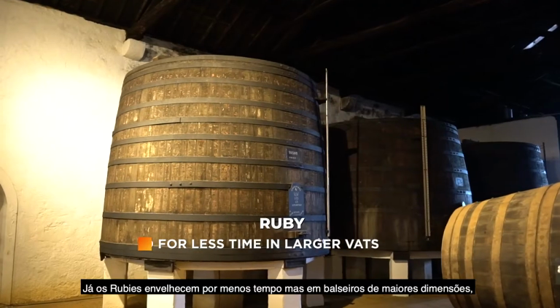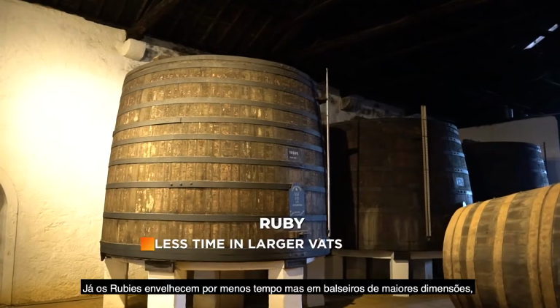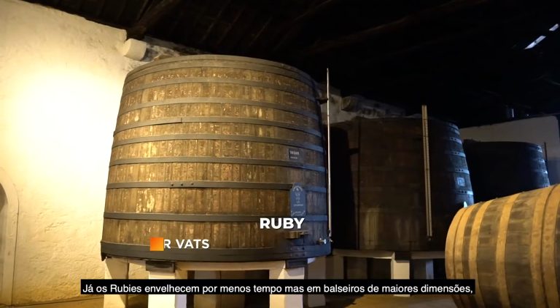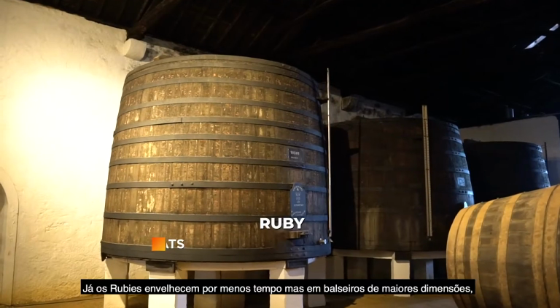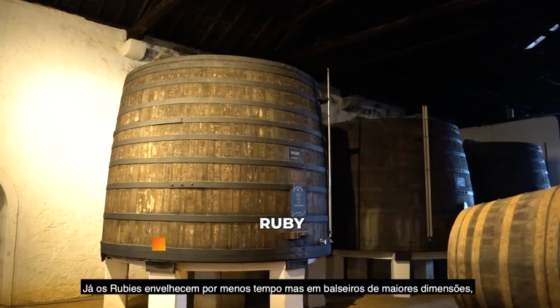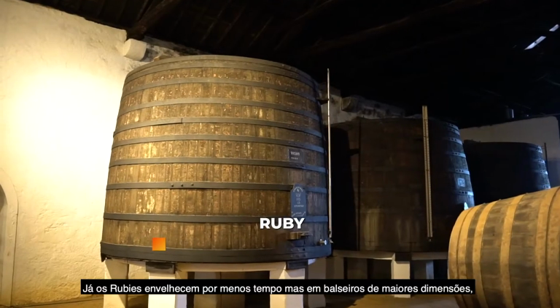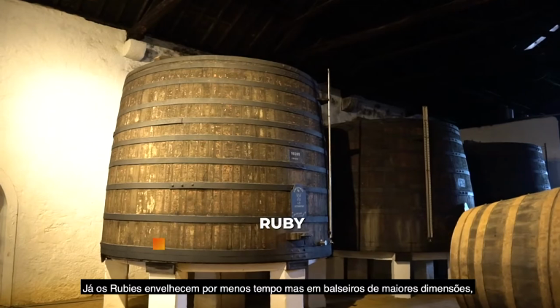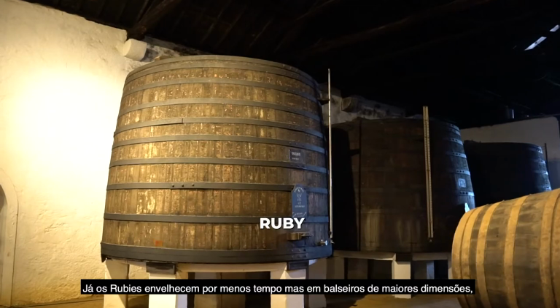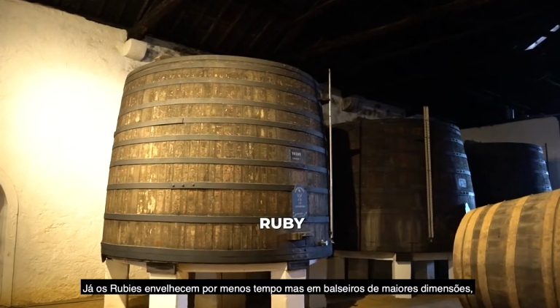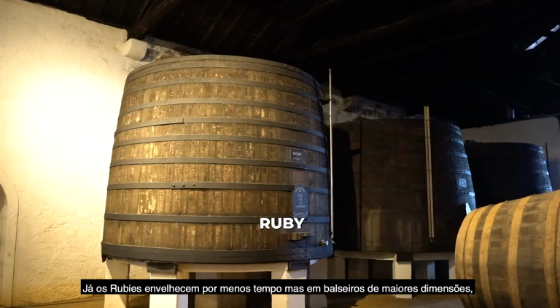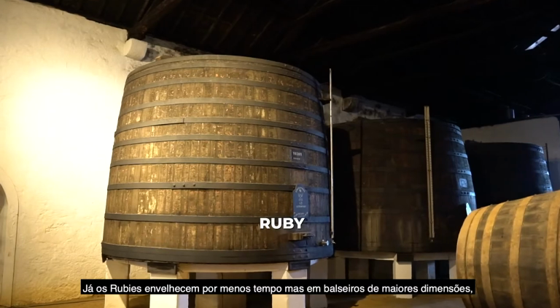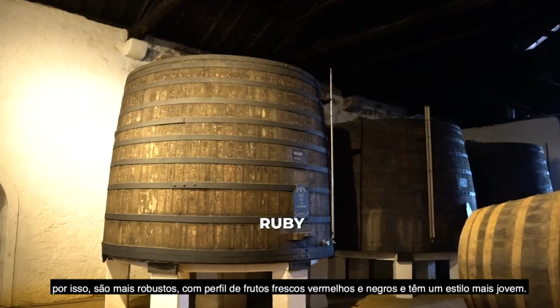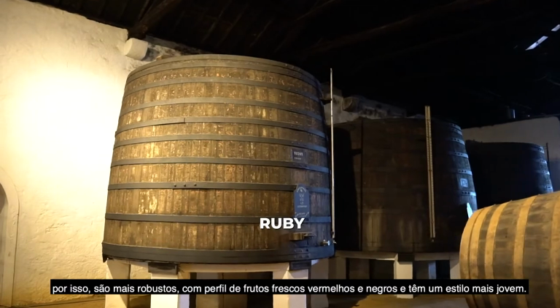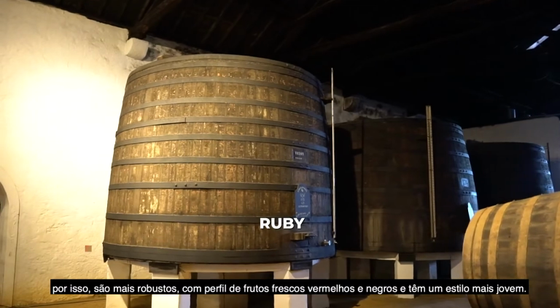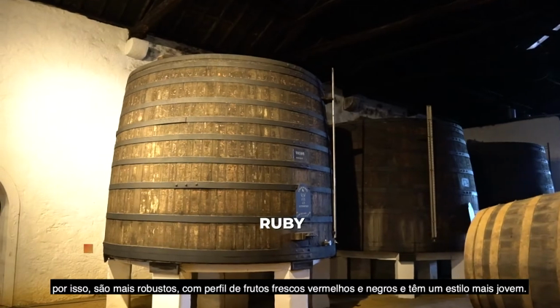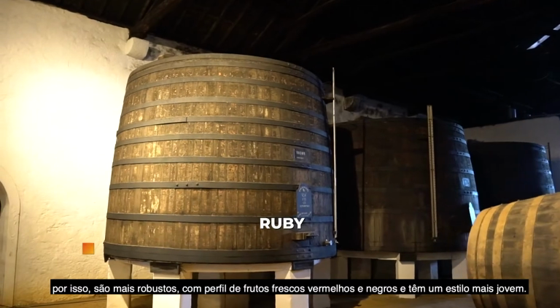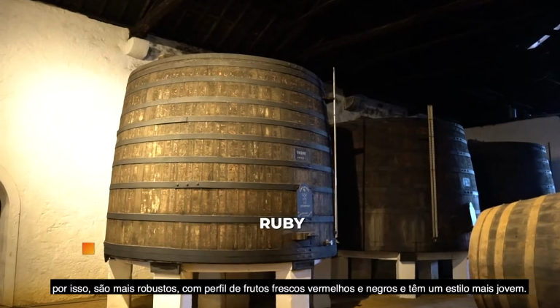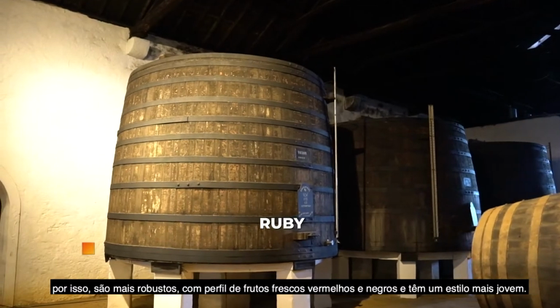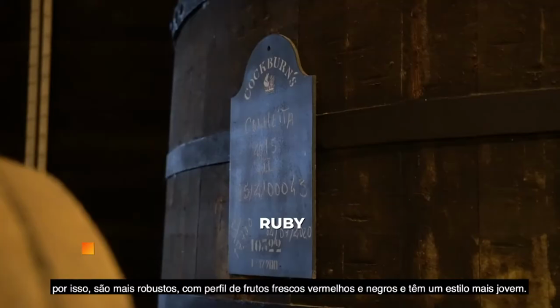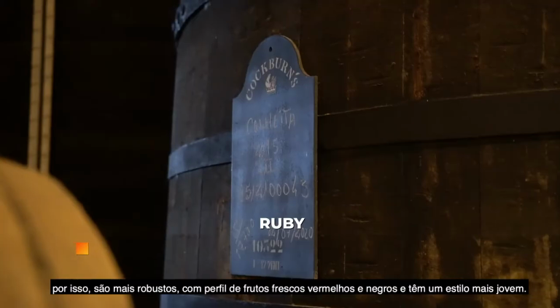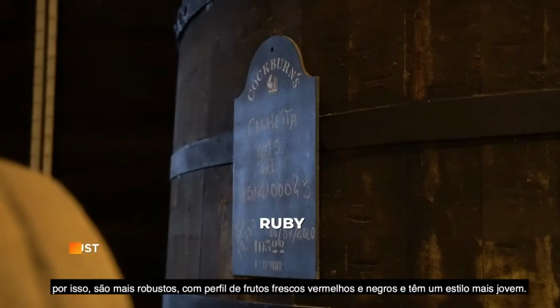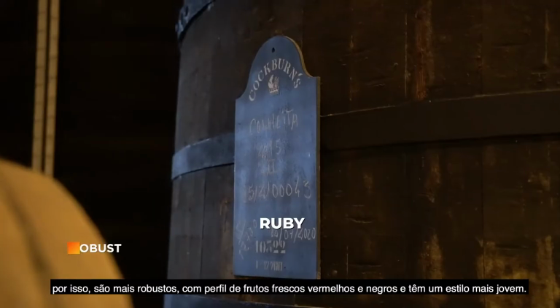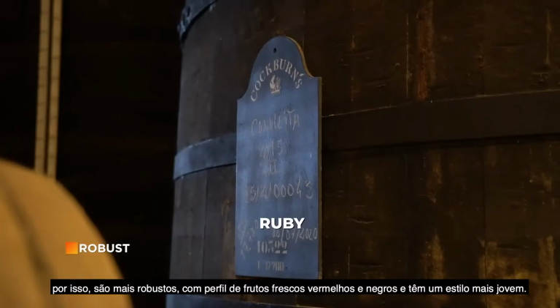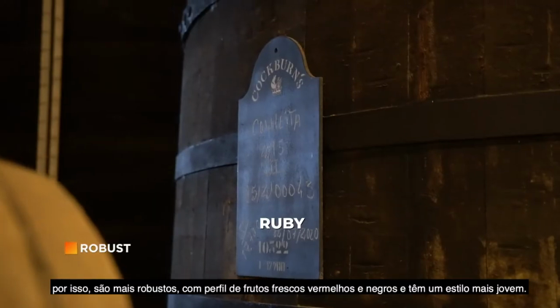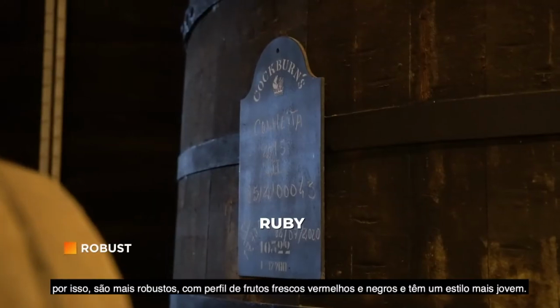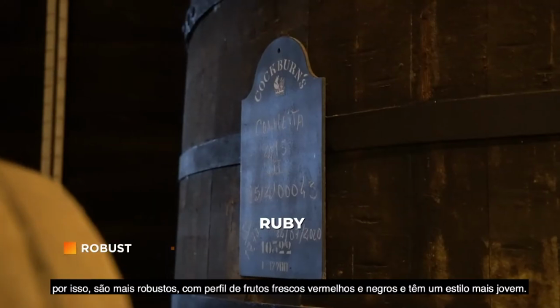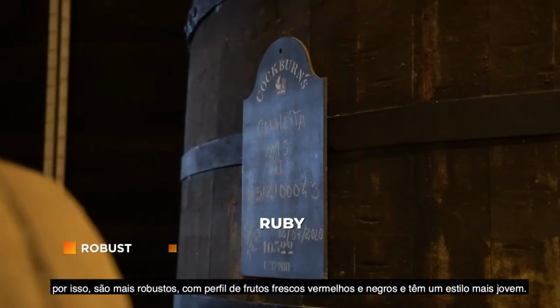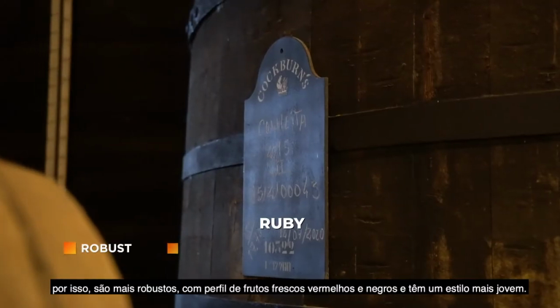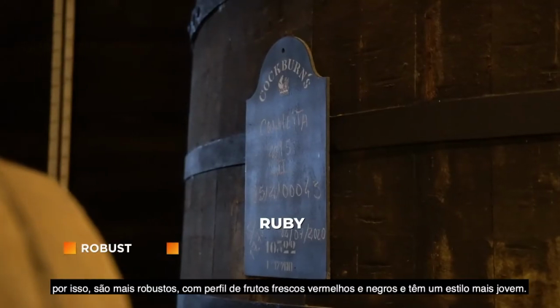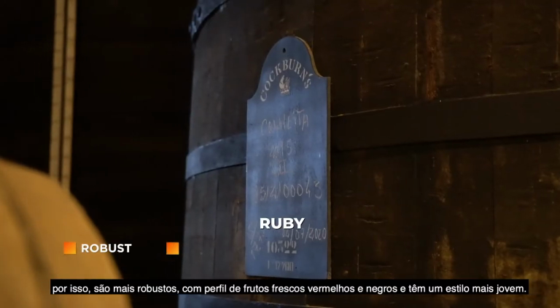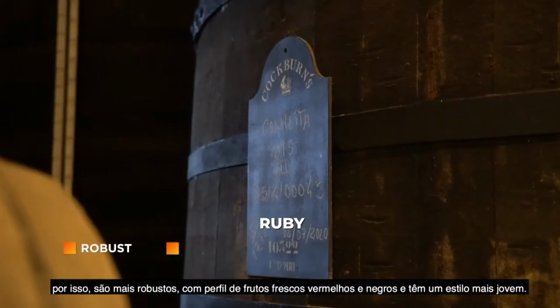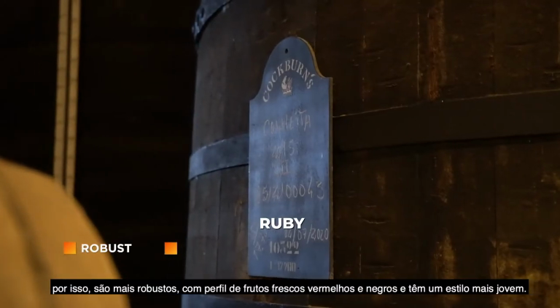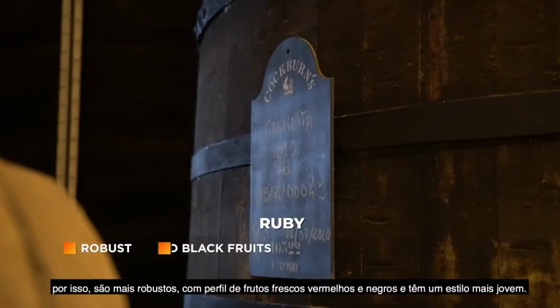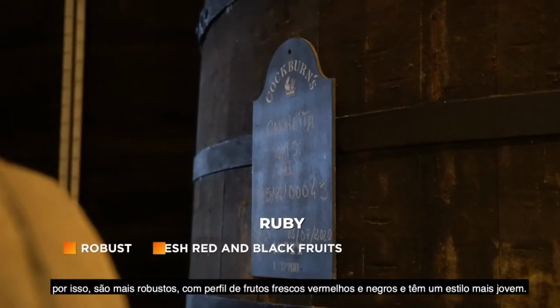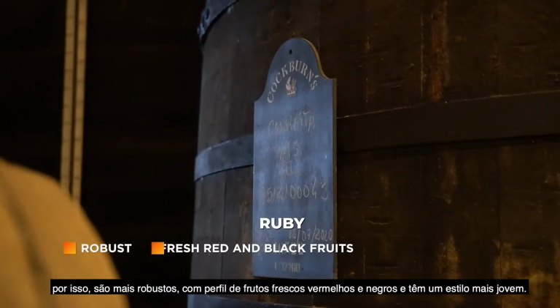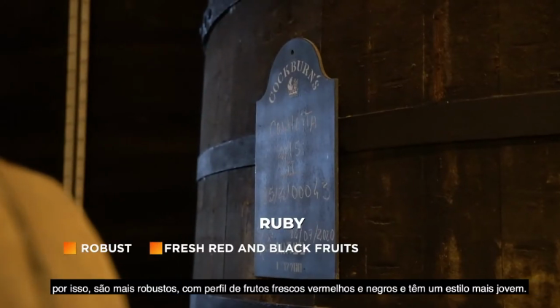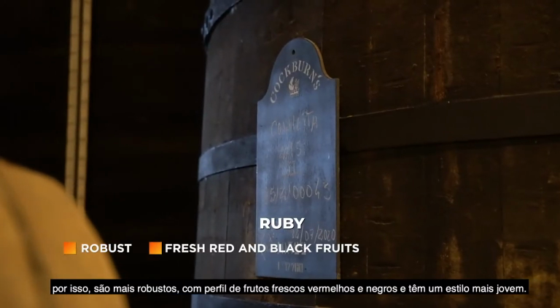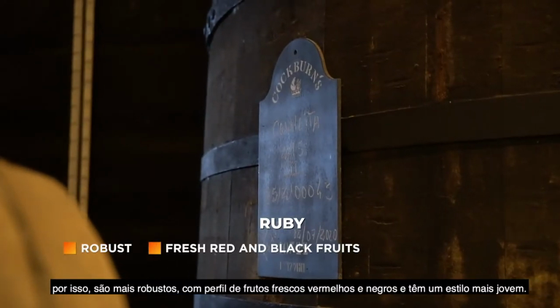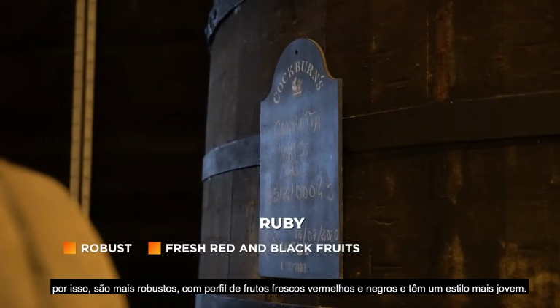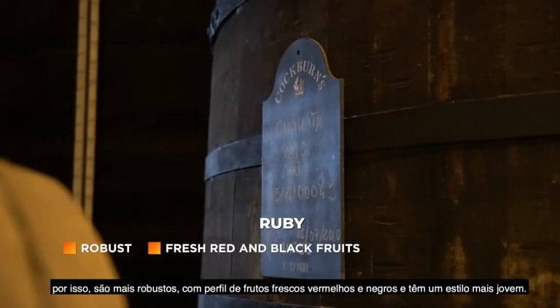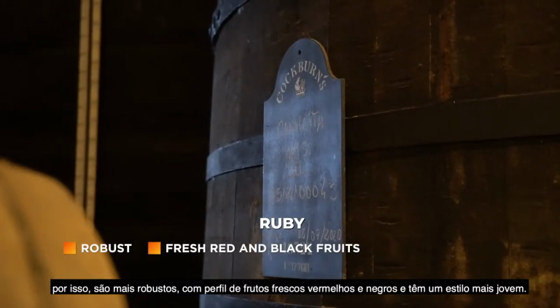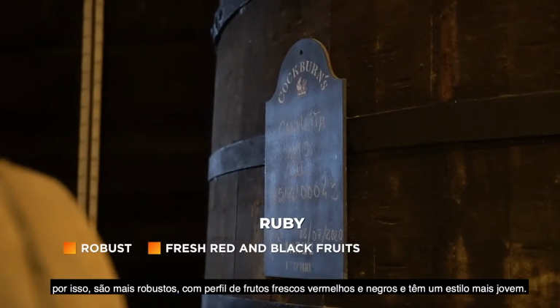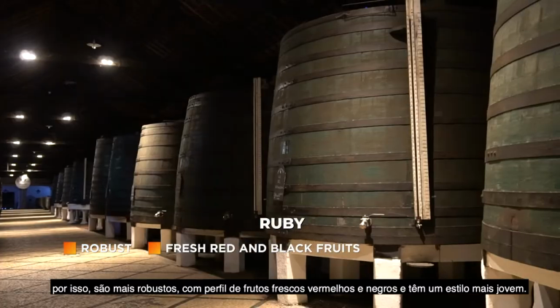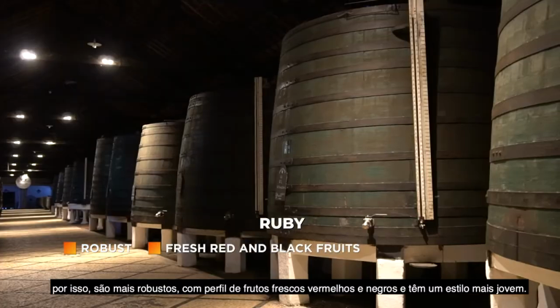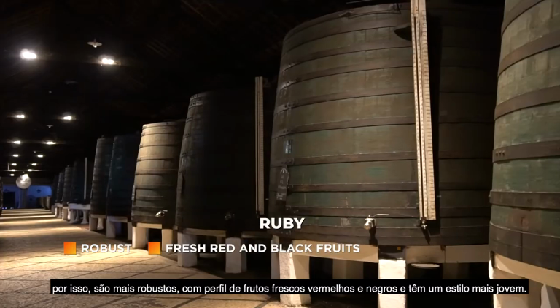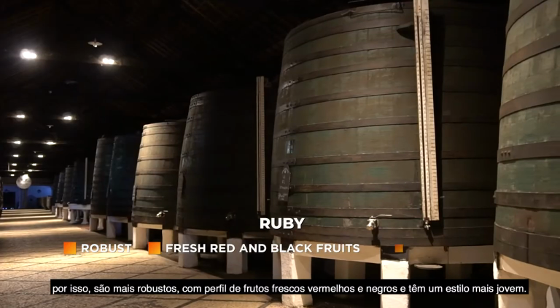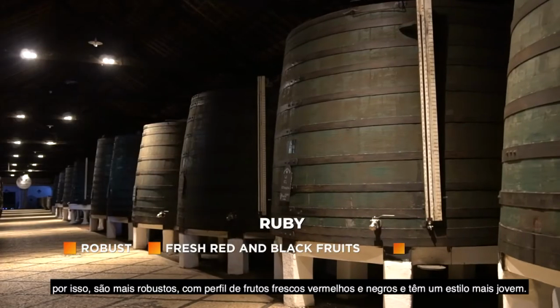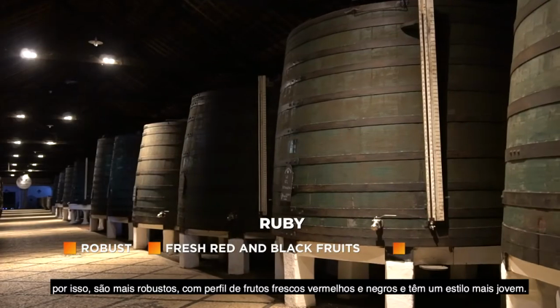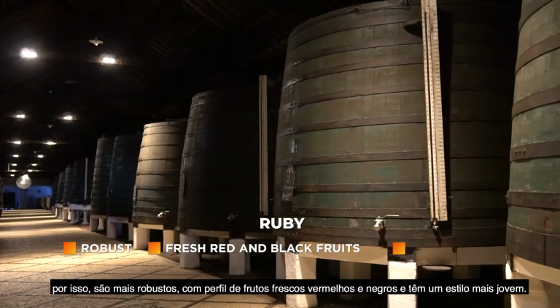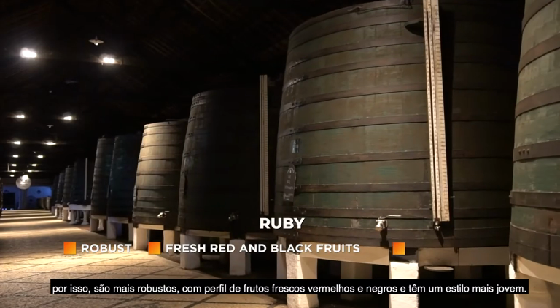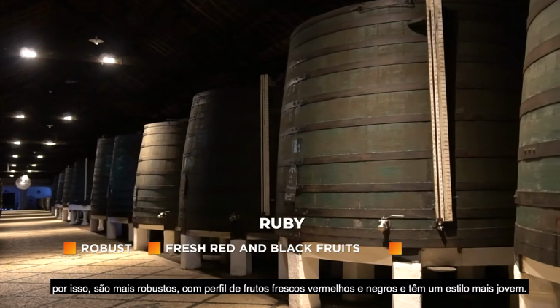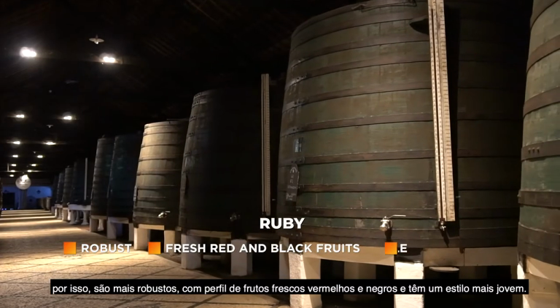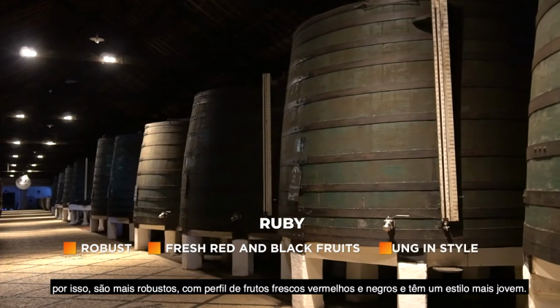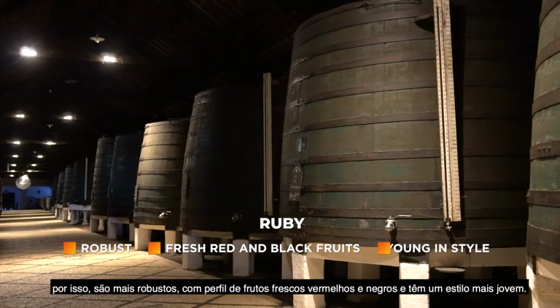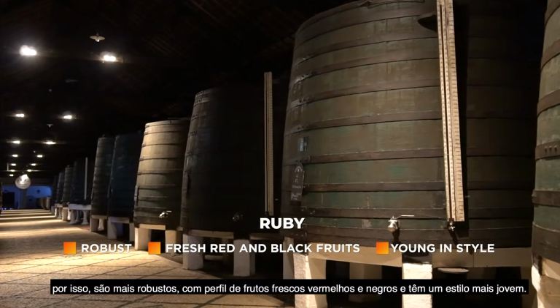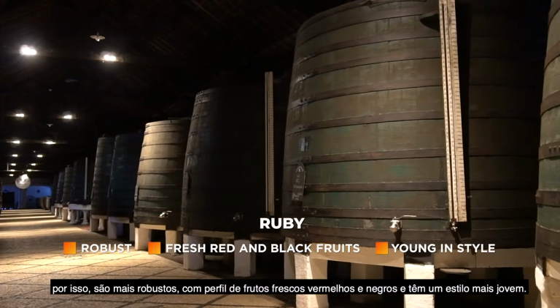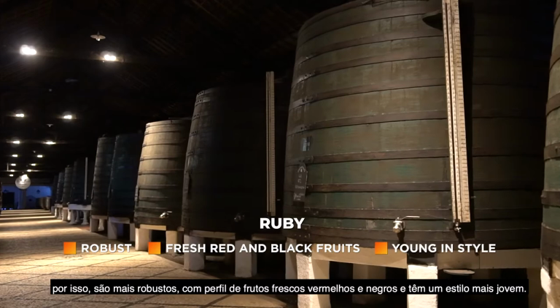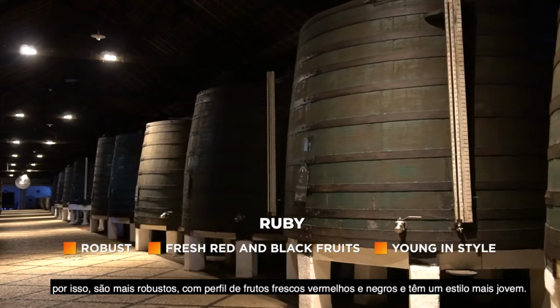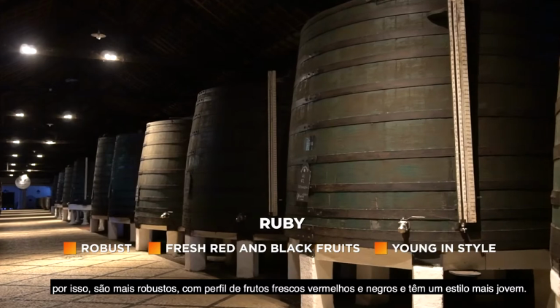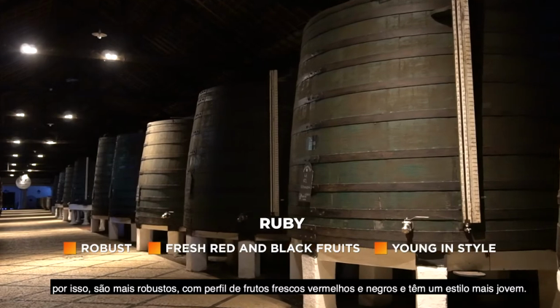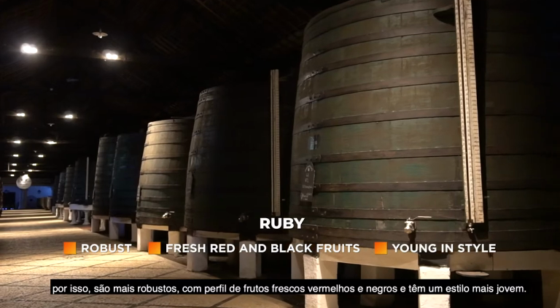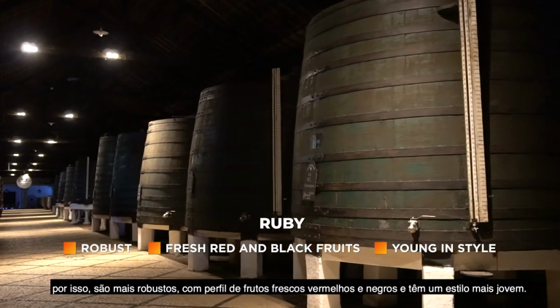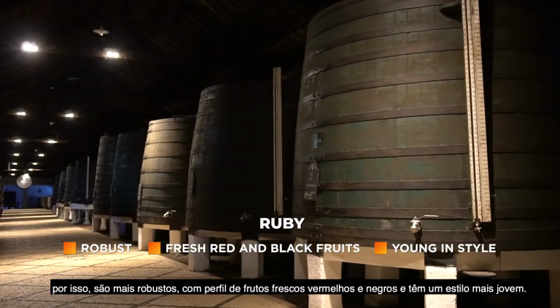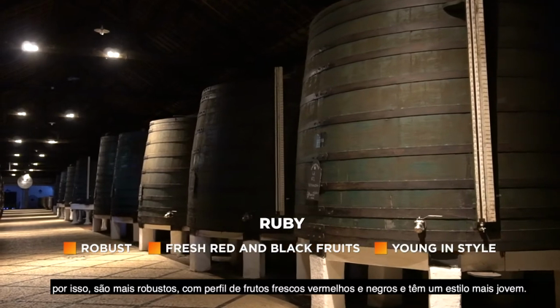Rubies are aged for less time in larger casks, so they will be a bit more robust, have more bright, fresh red and black fruits, and be more young in style.